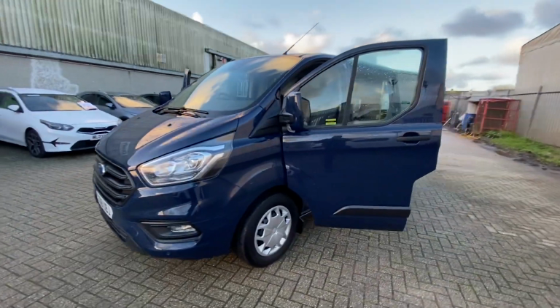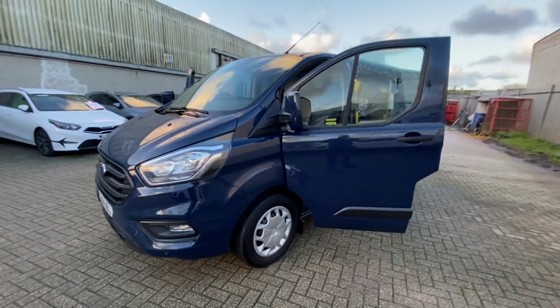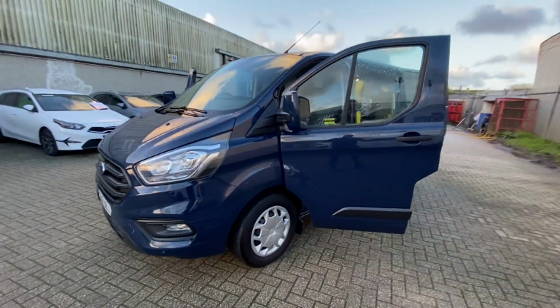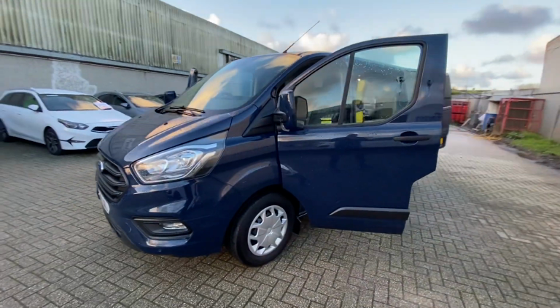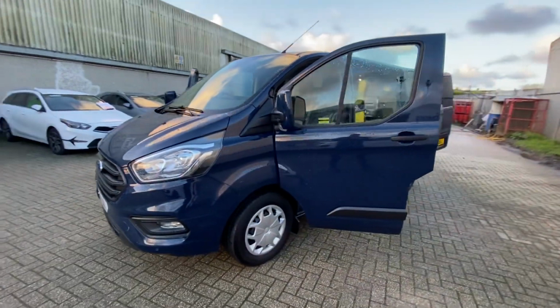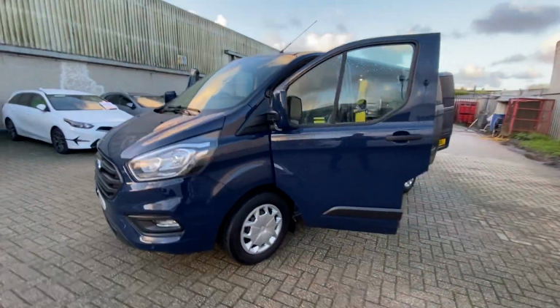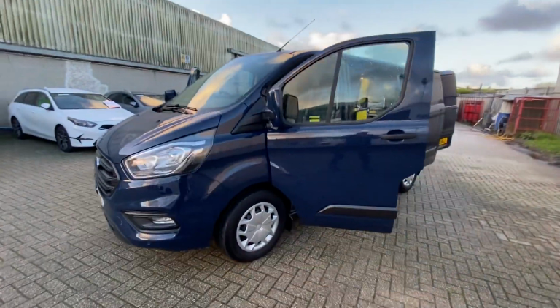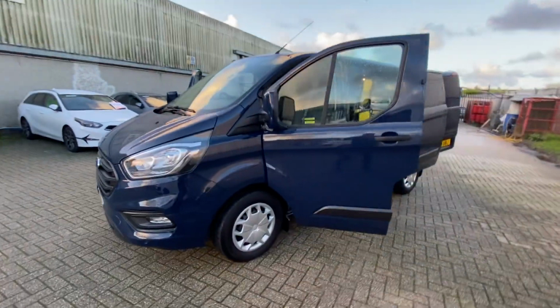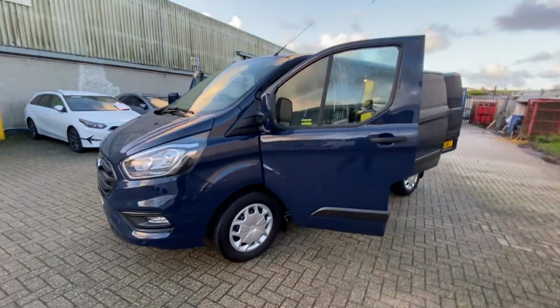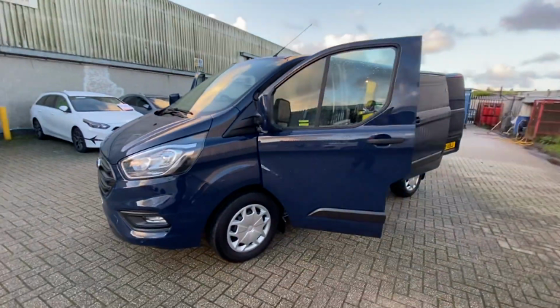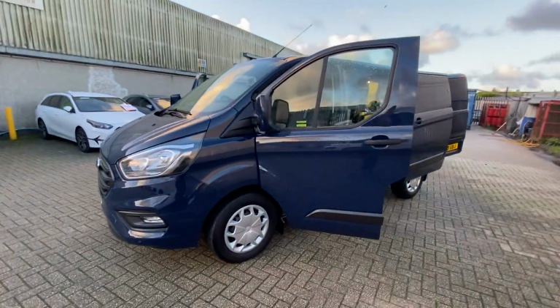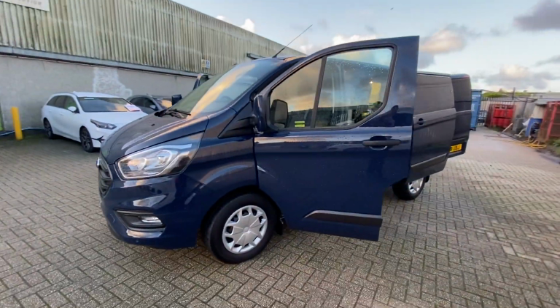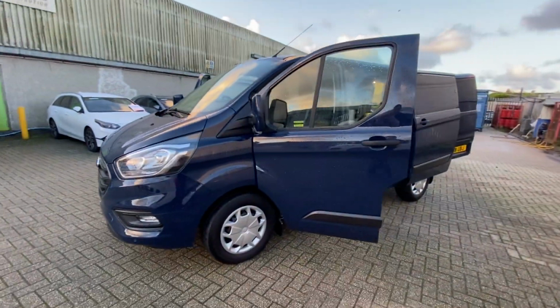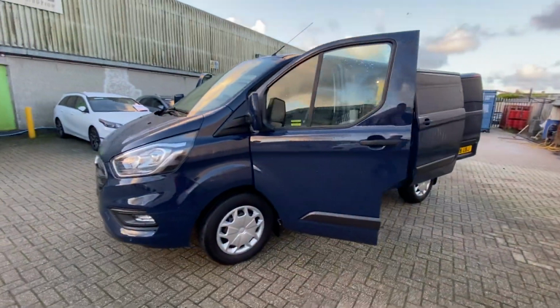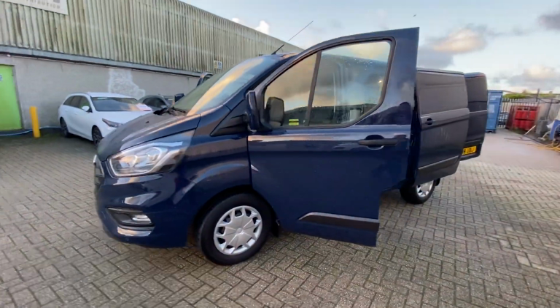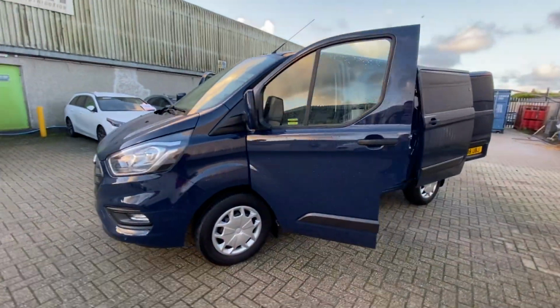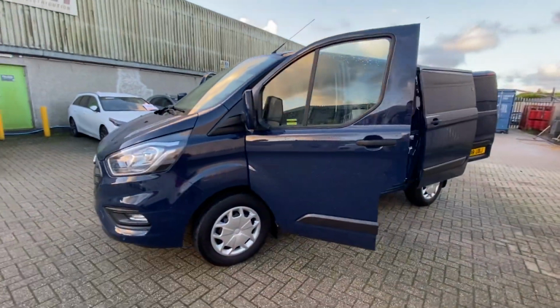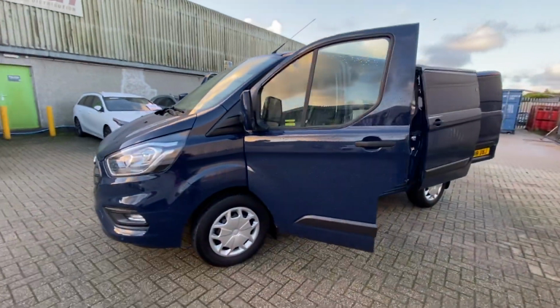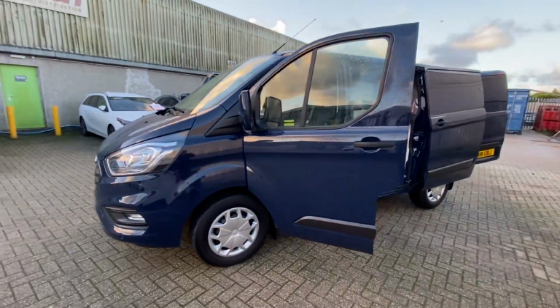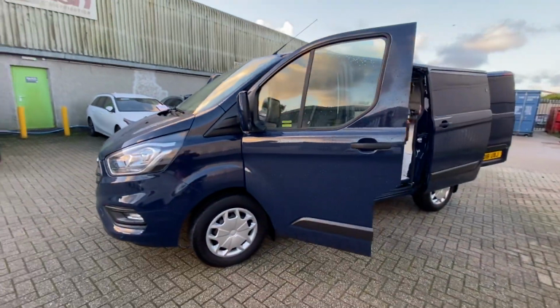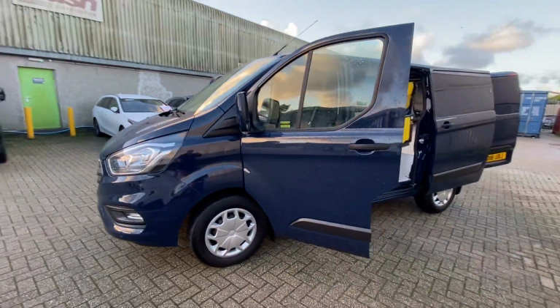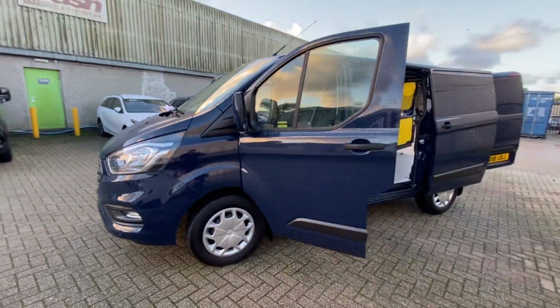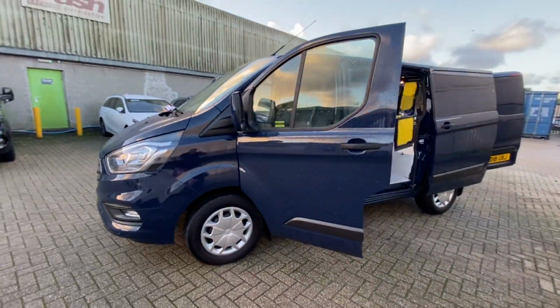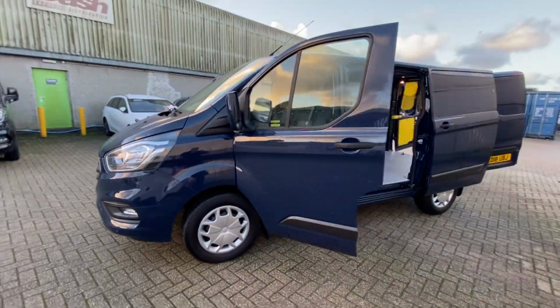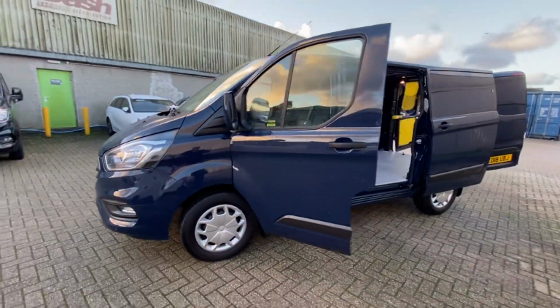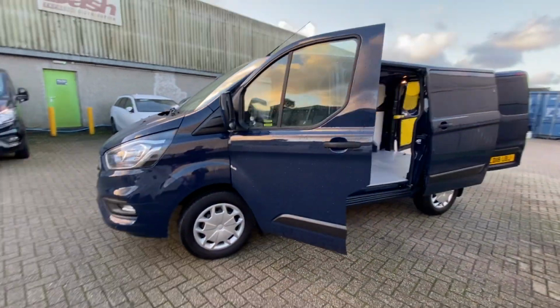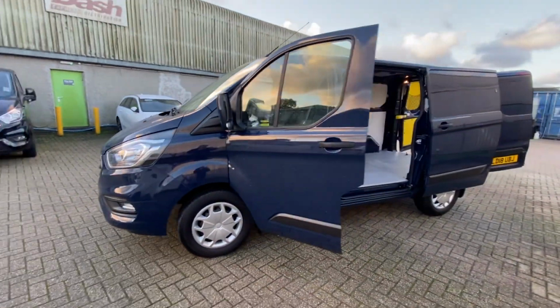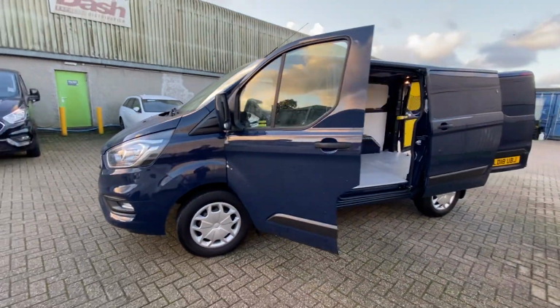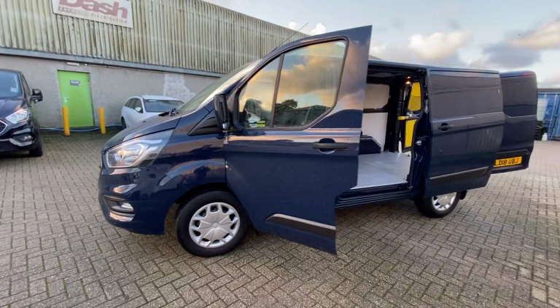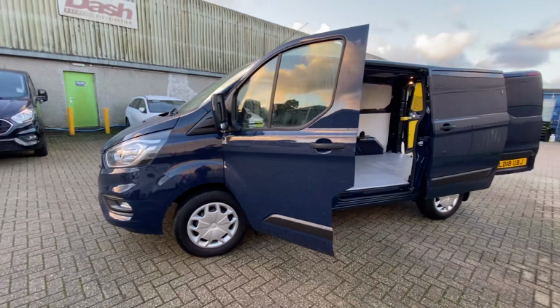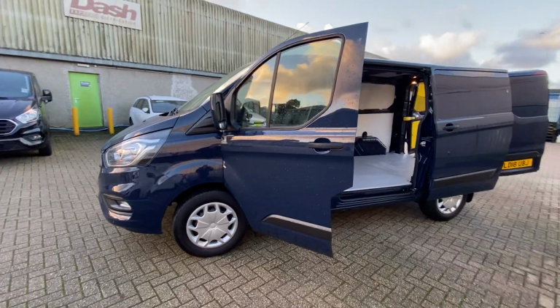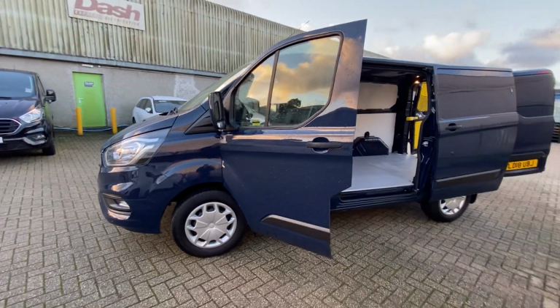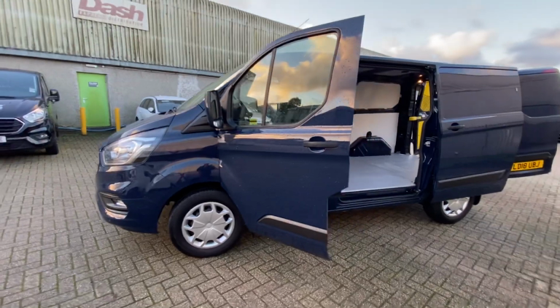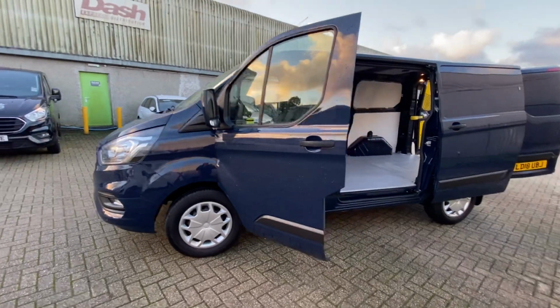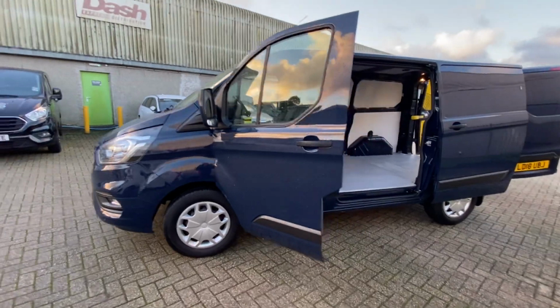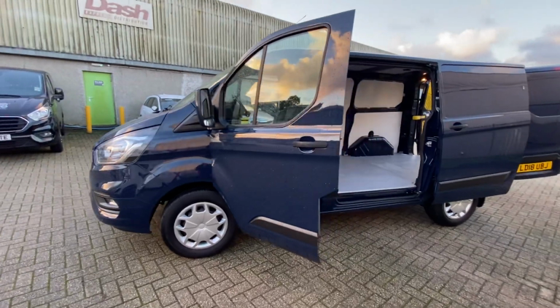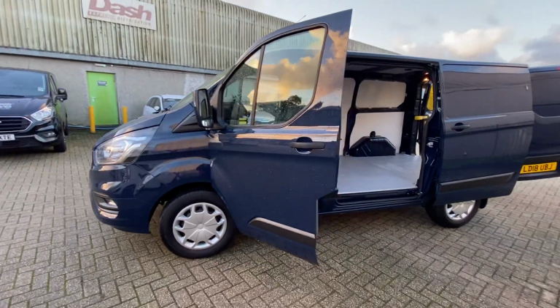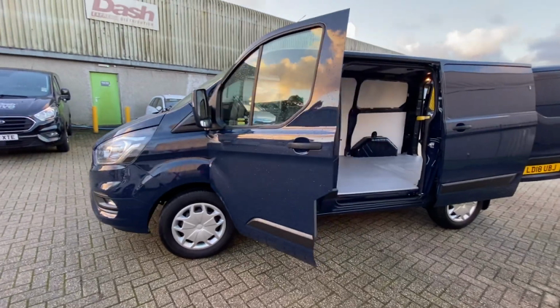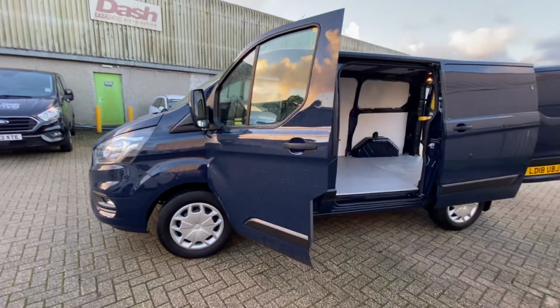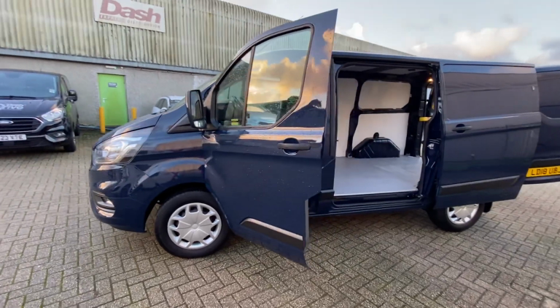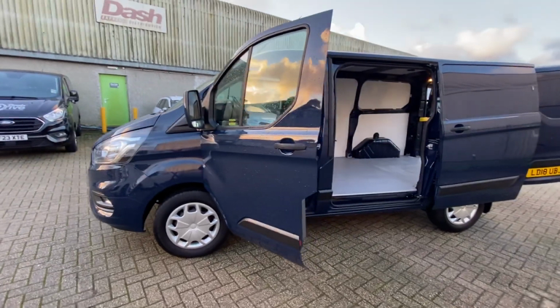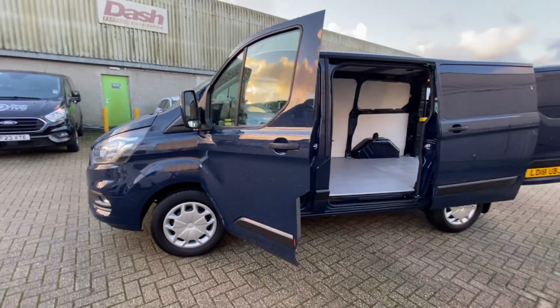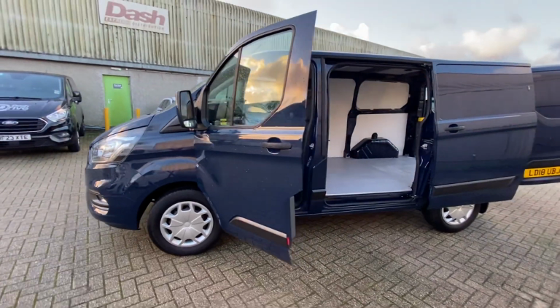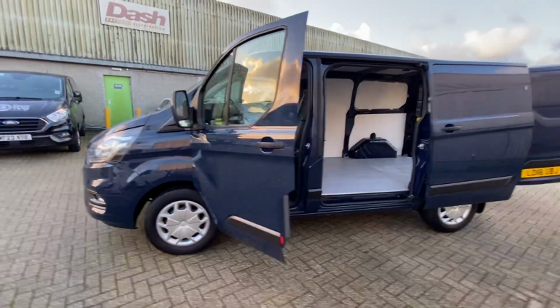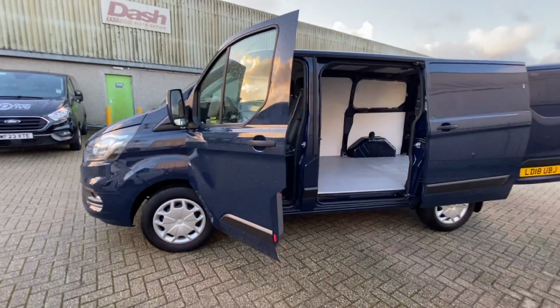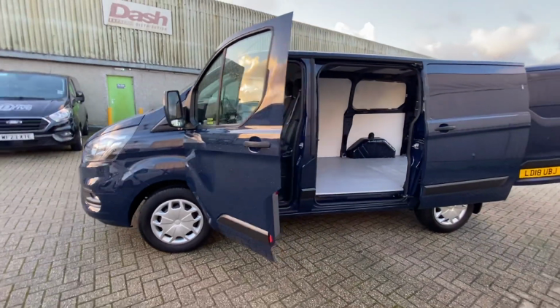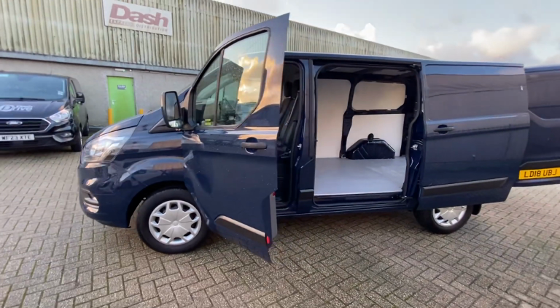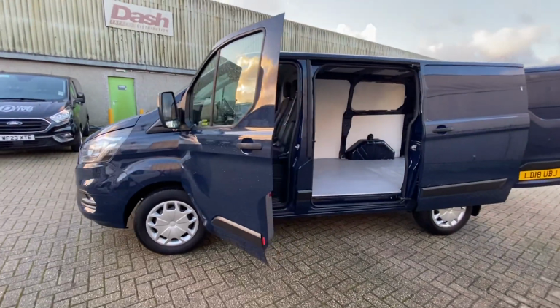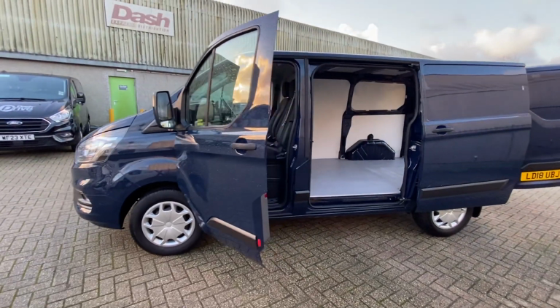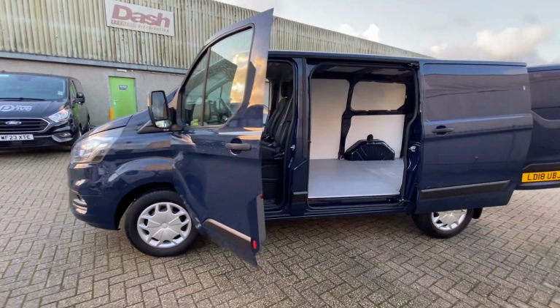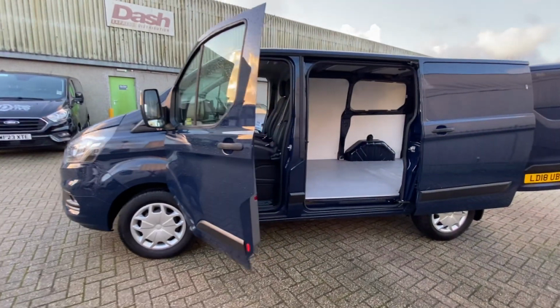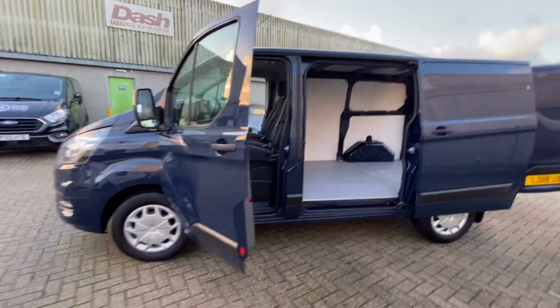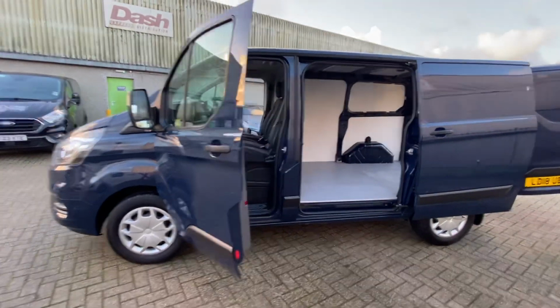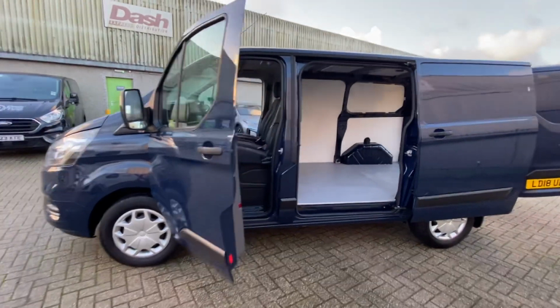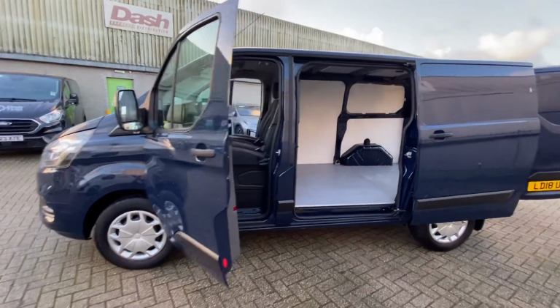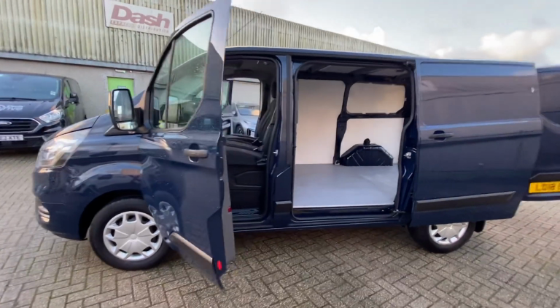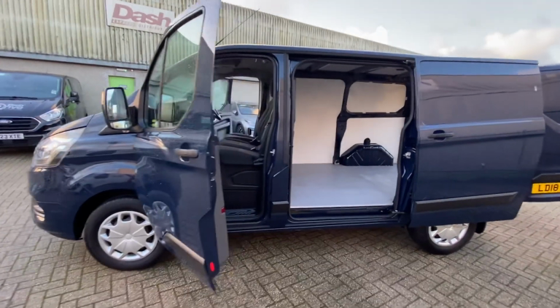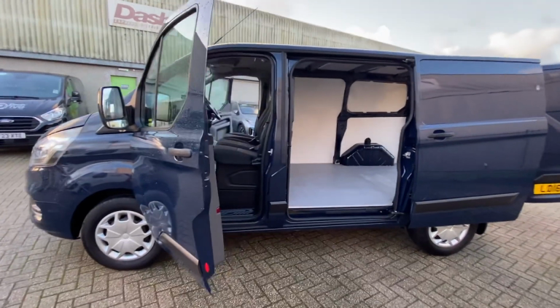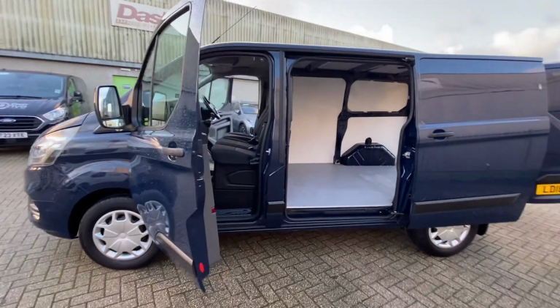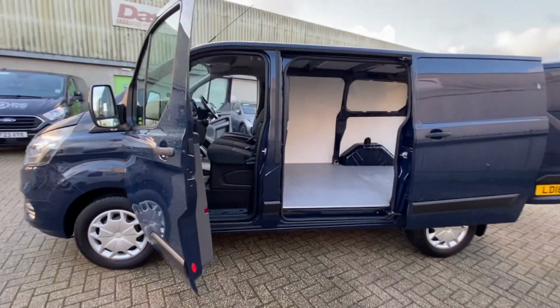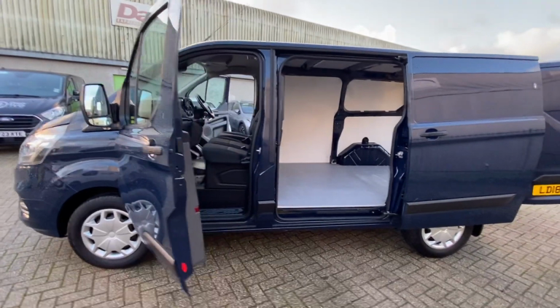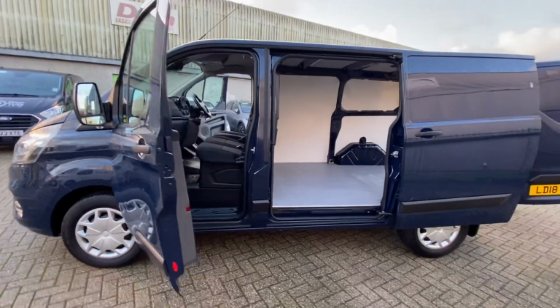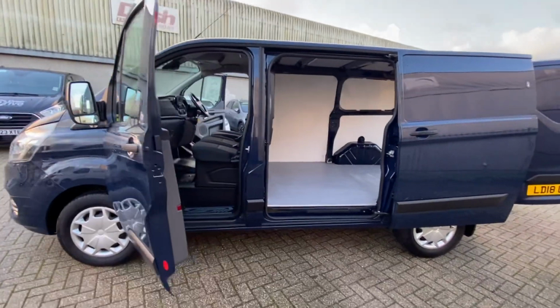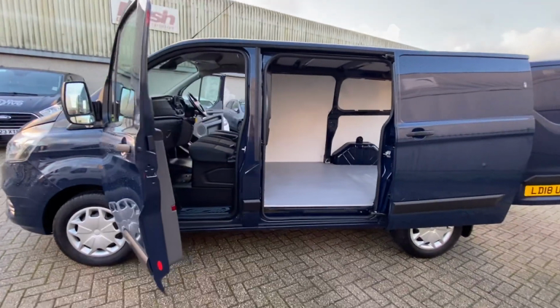This is a Trend spec, 2 litre diesel, 130 horsepower, finished in Blazer Blue — a really nice dark blue.